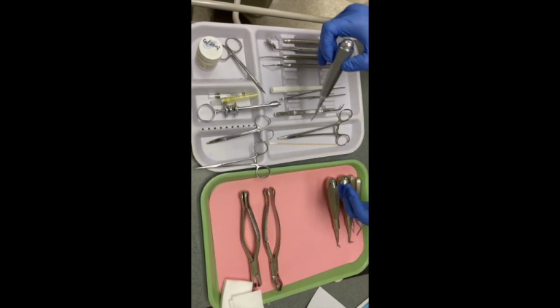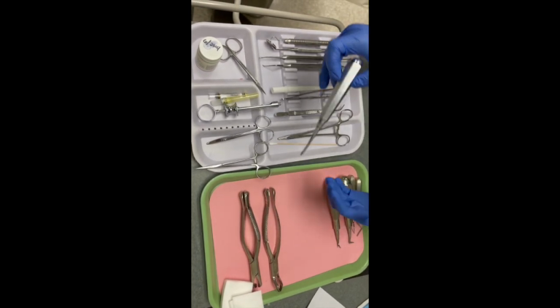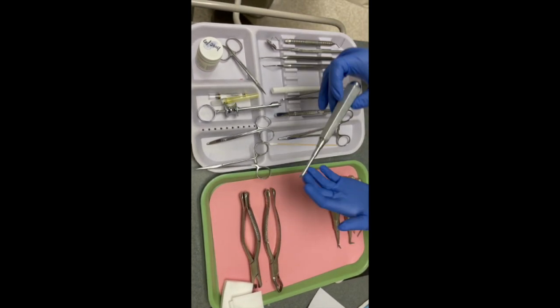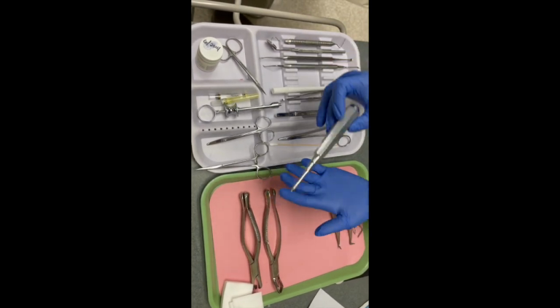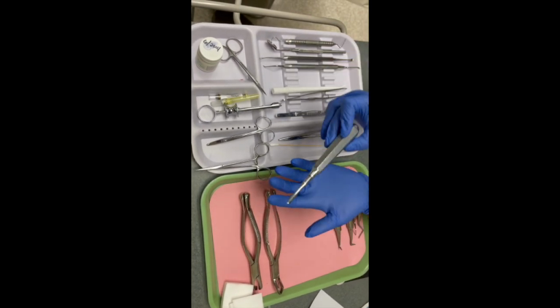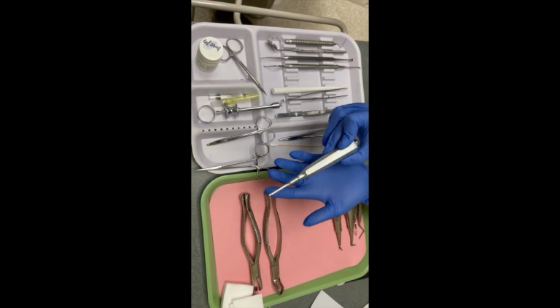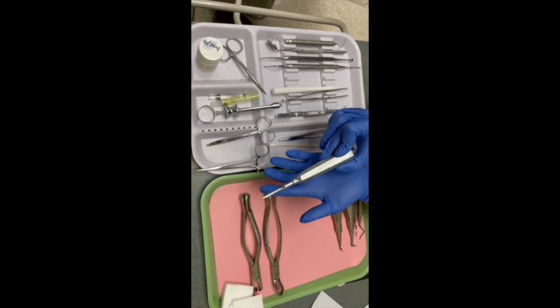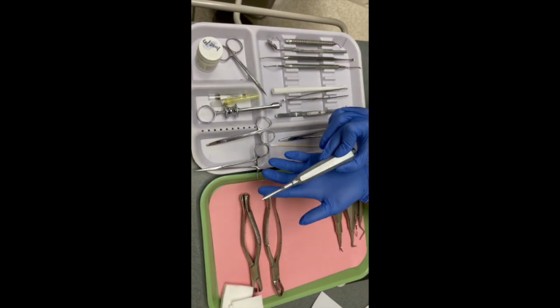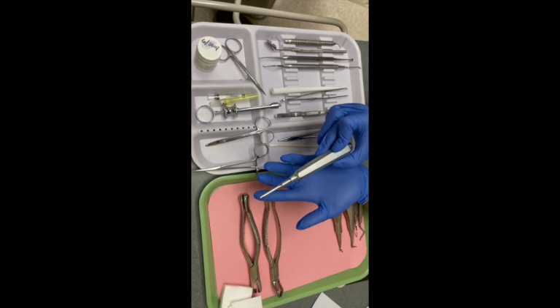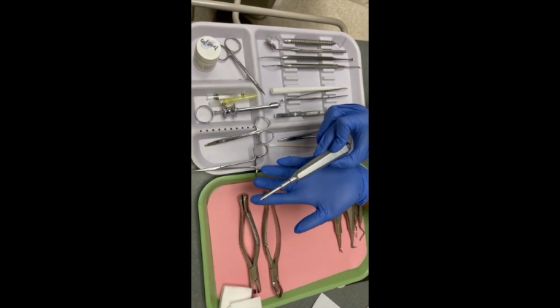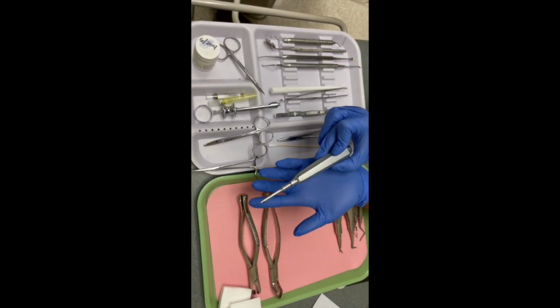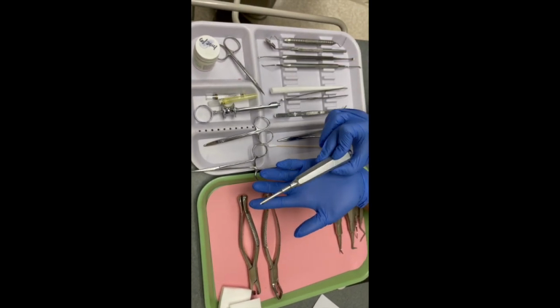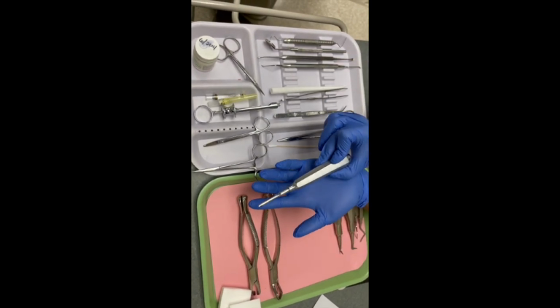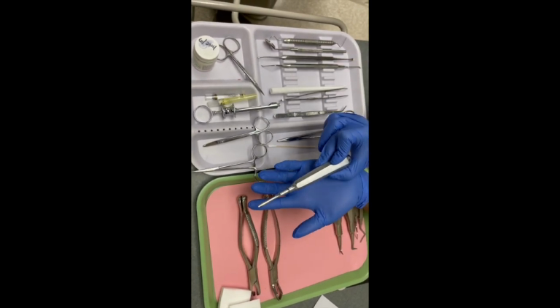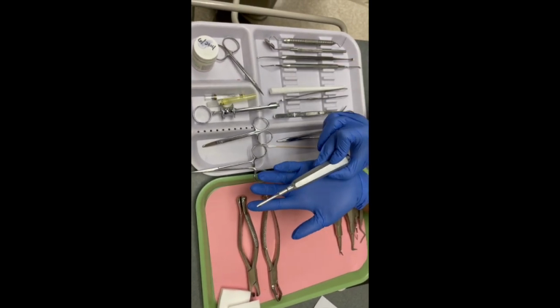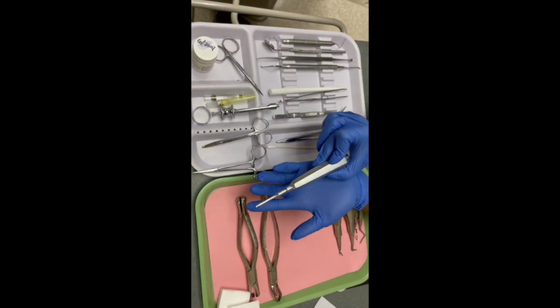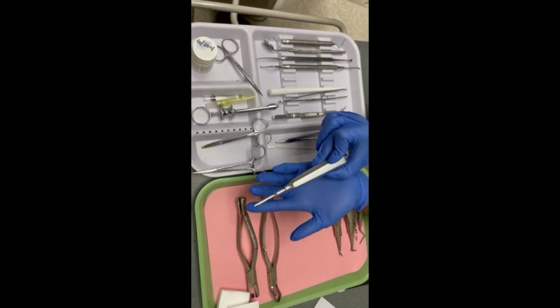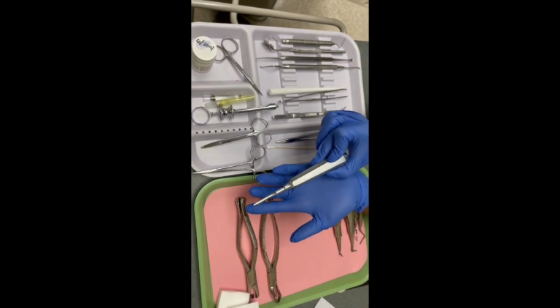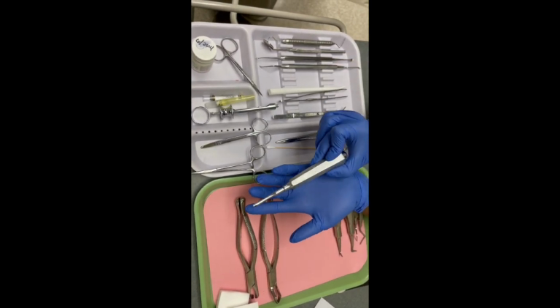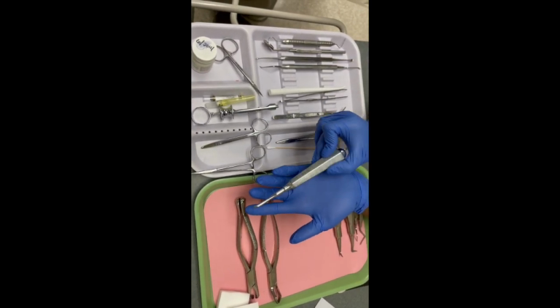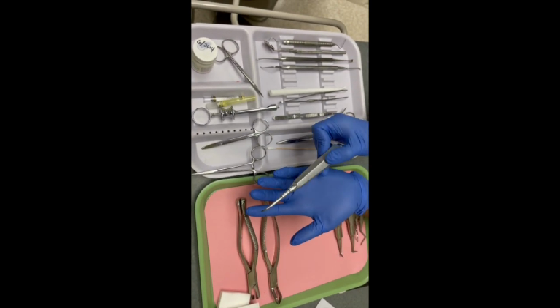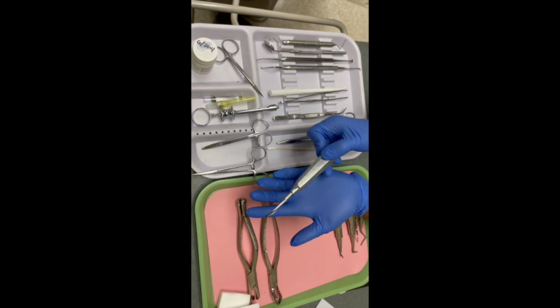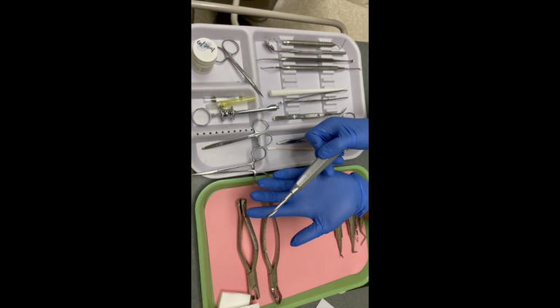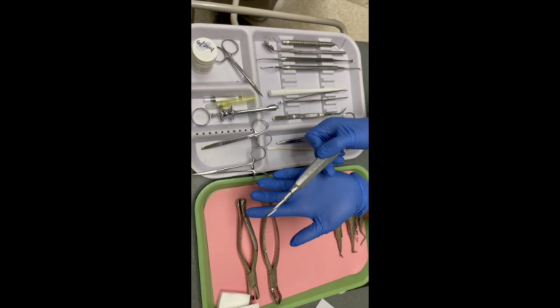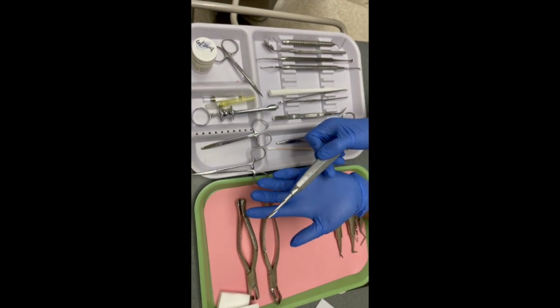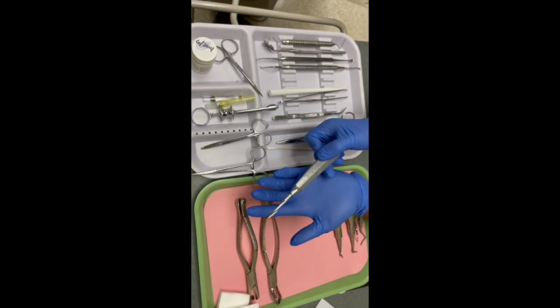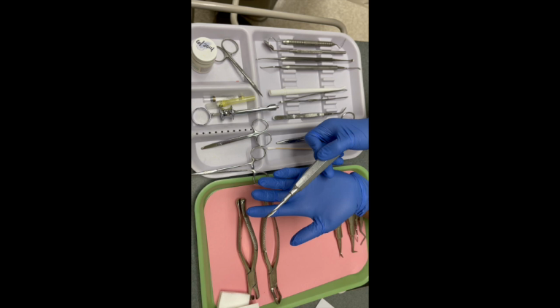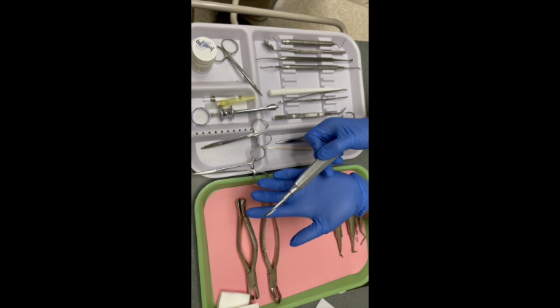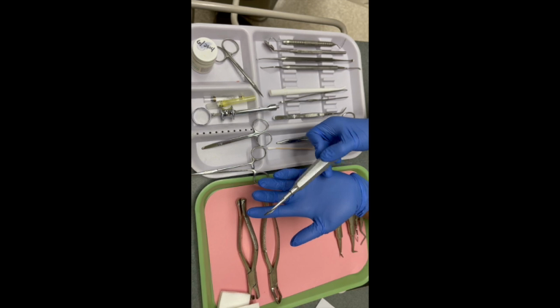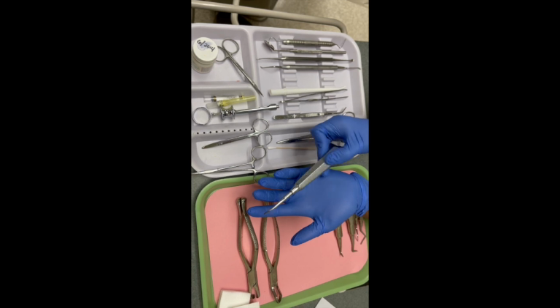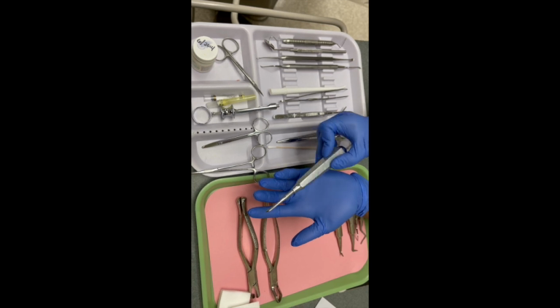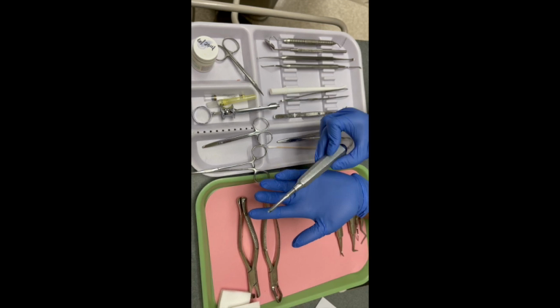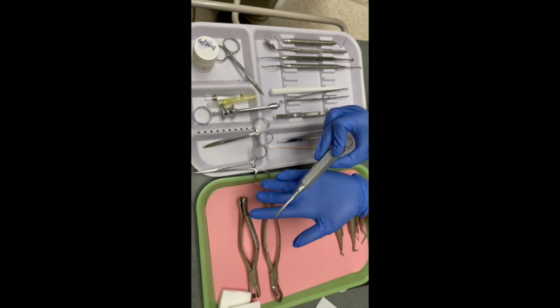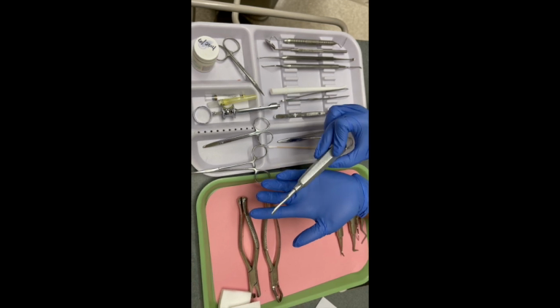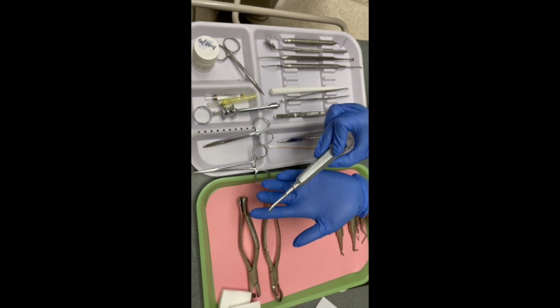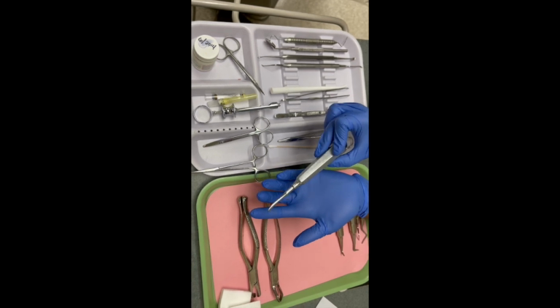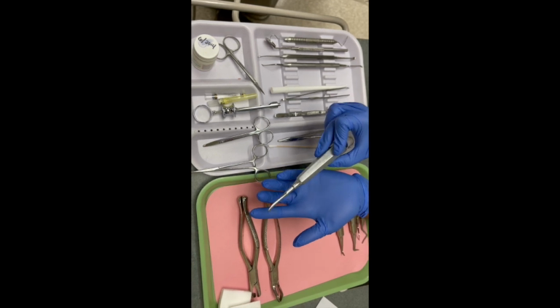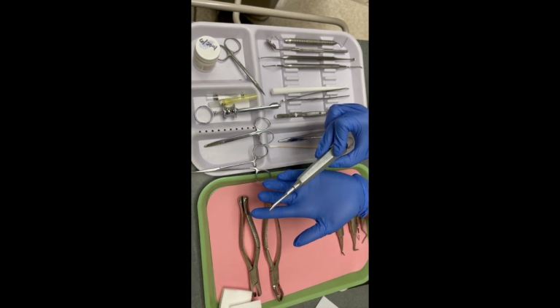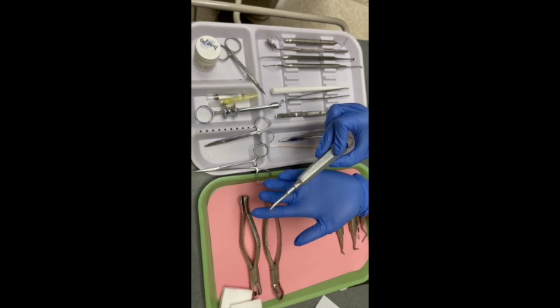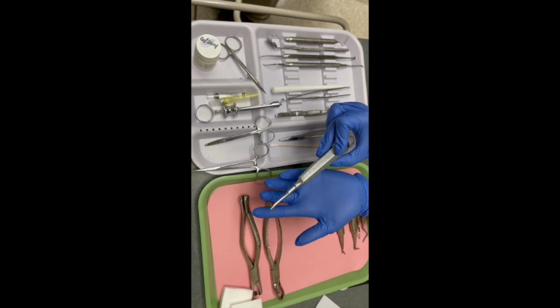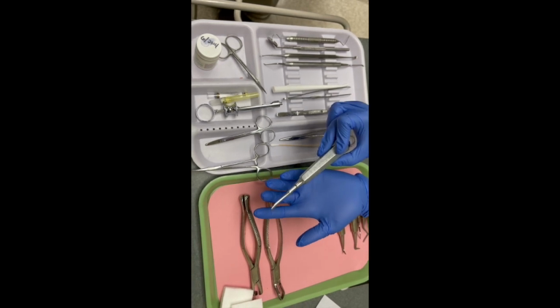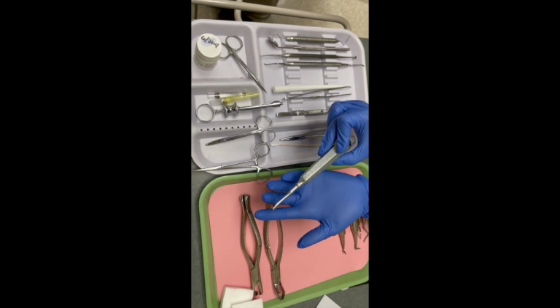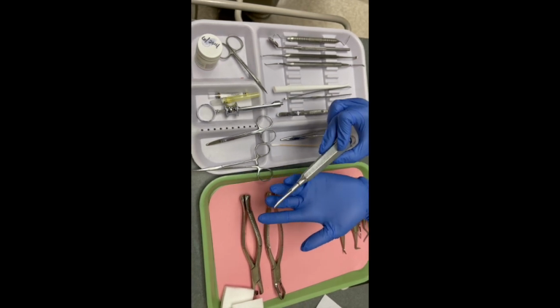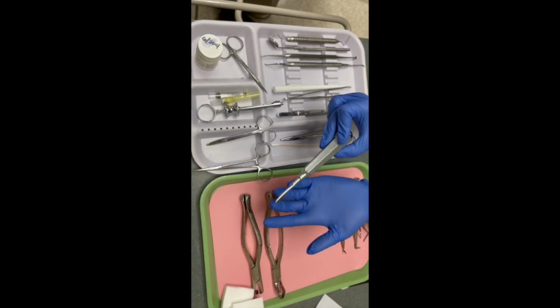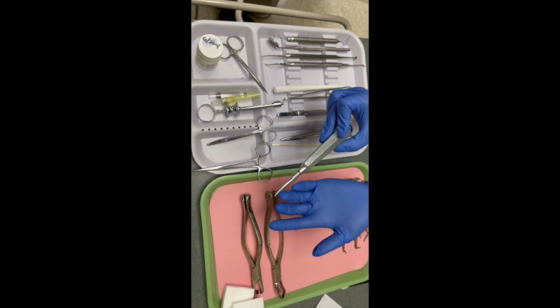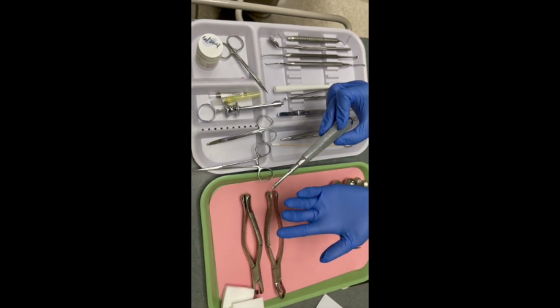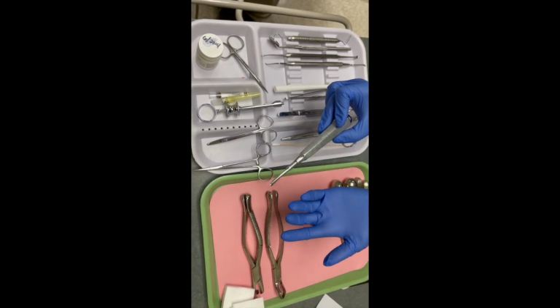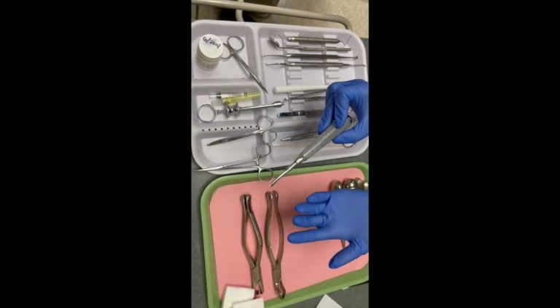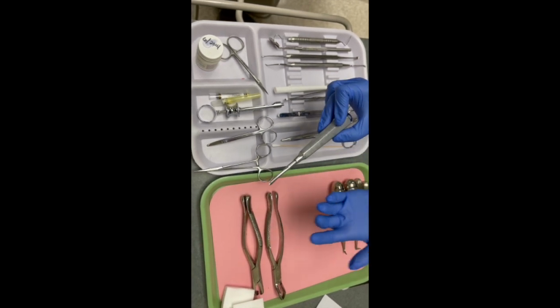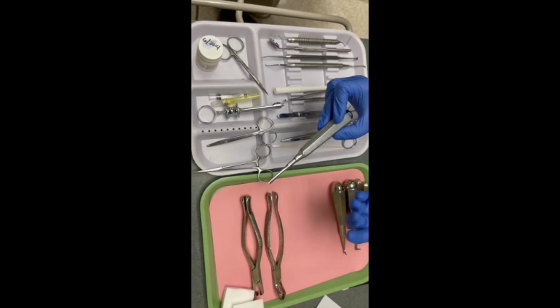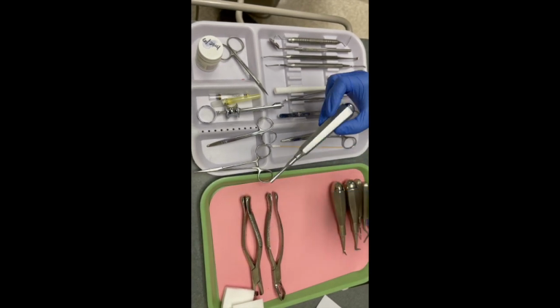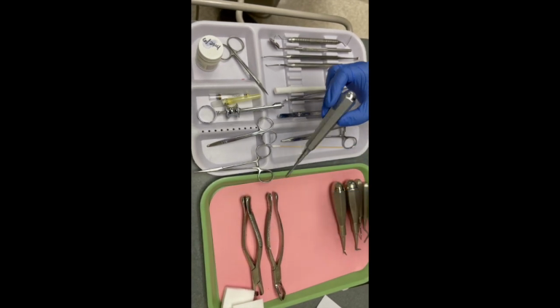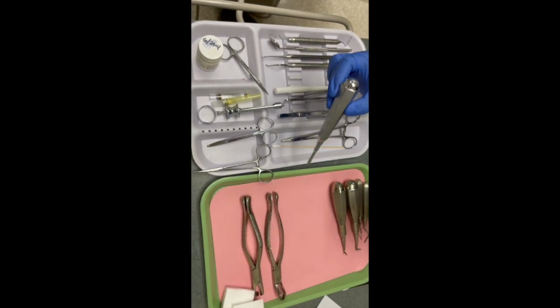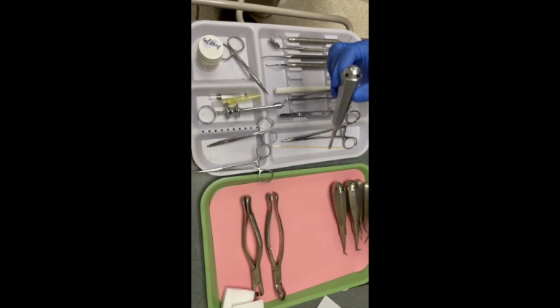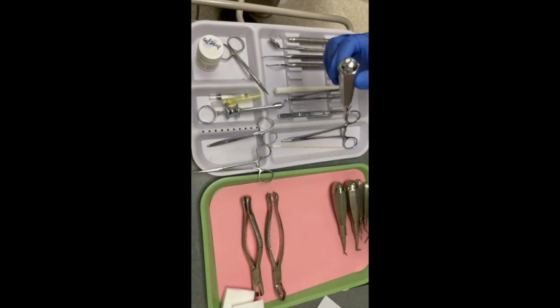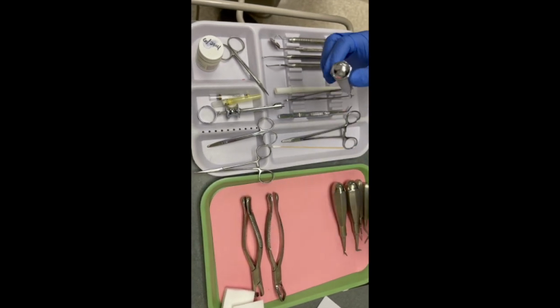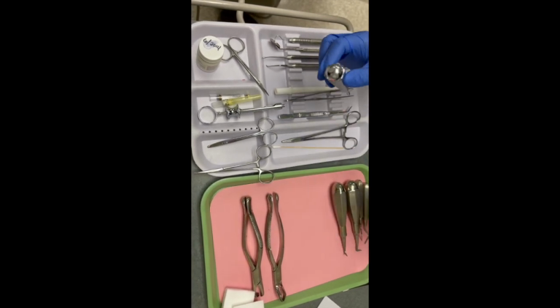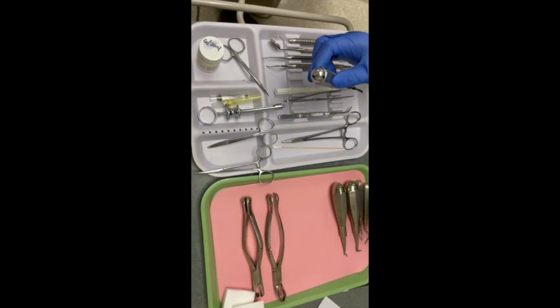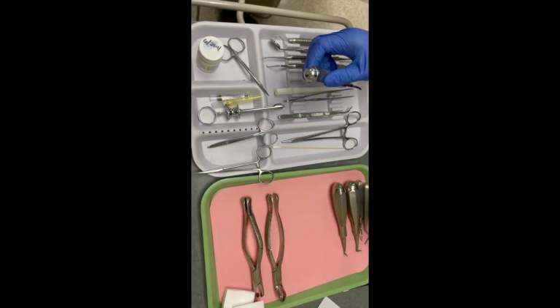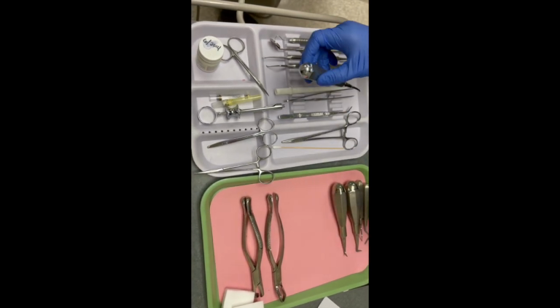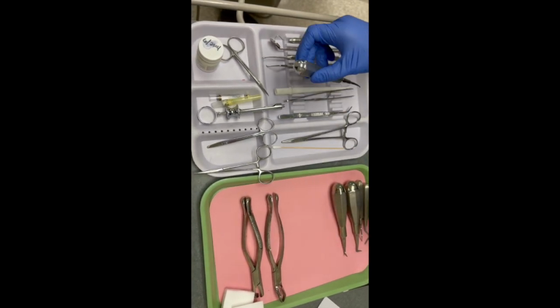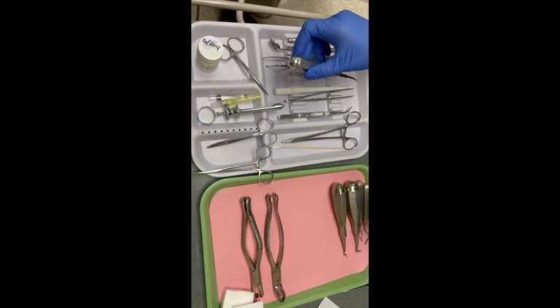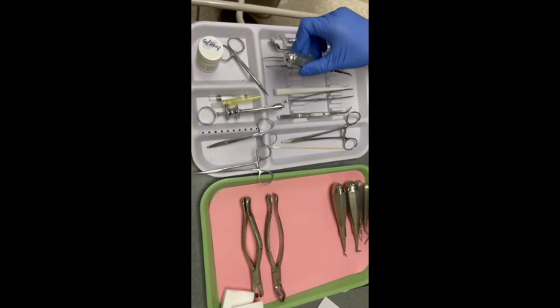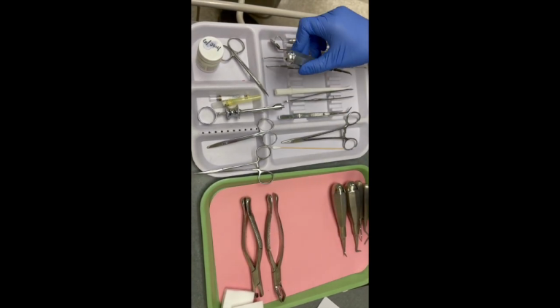Next you have your luxating elevator to cut the periodontal ligaments before extraction.